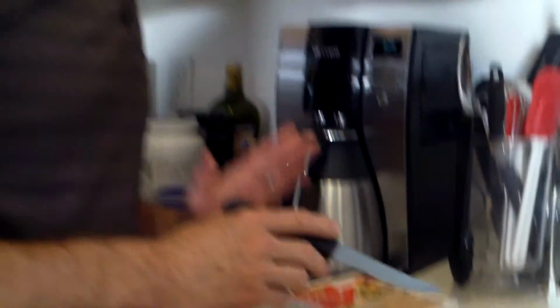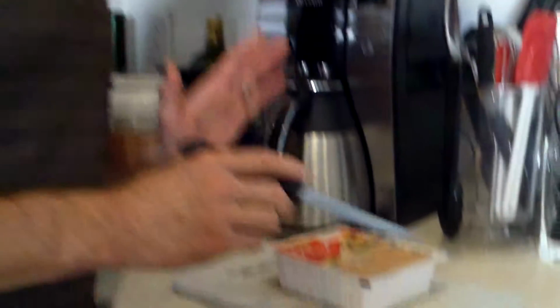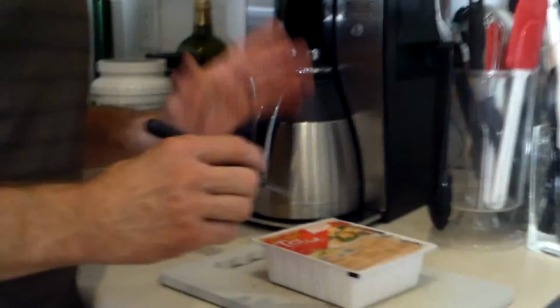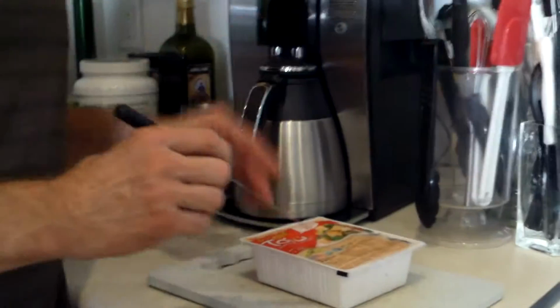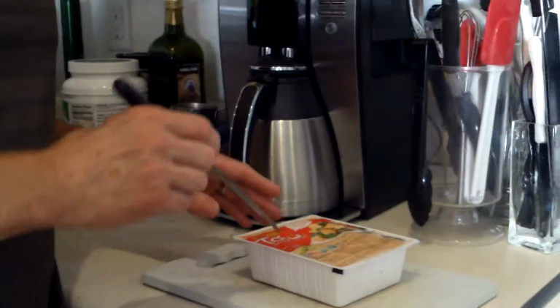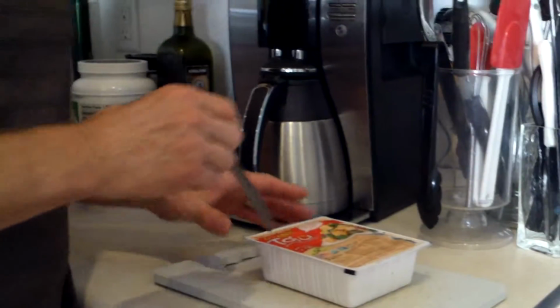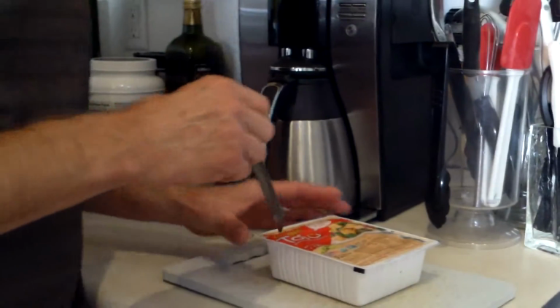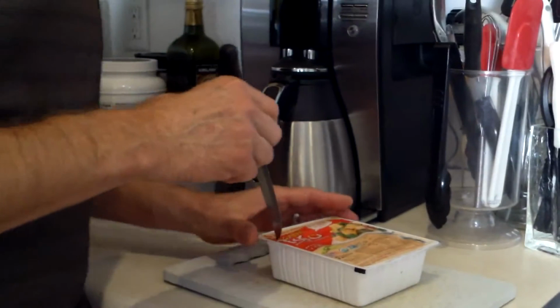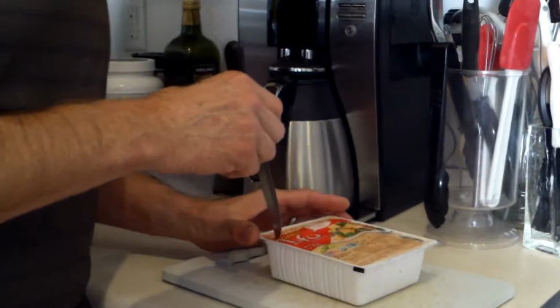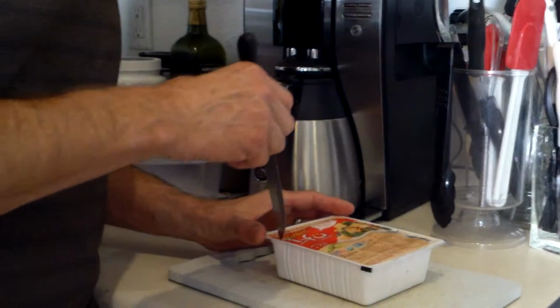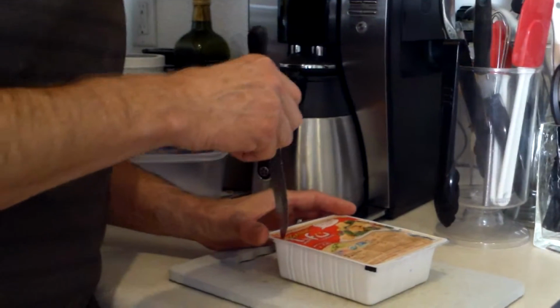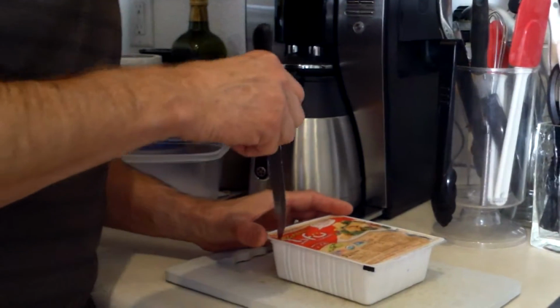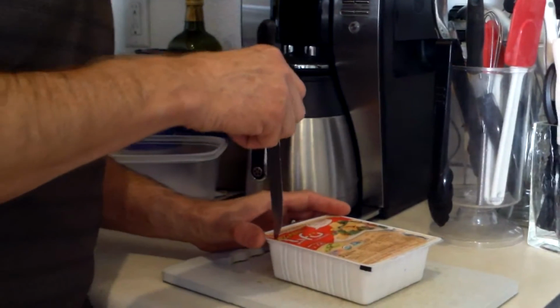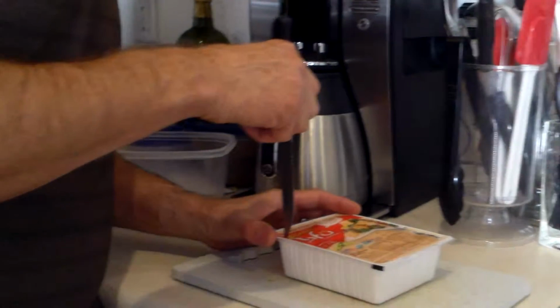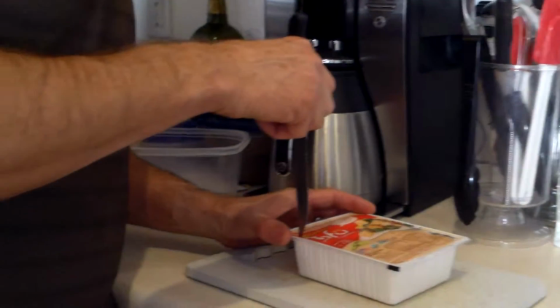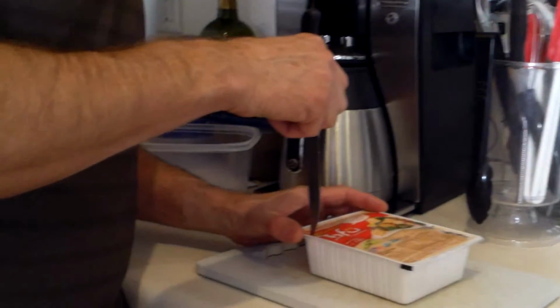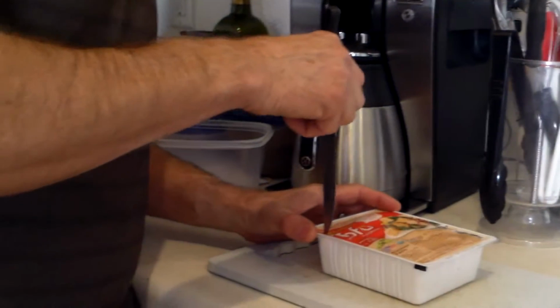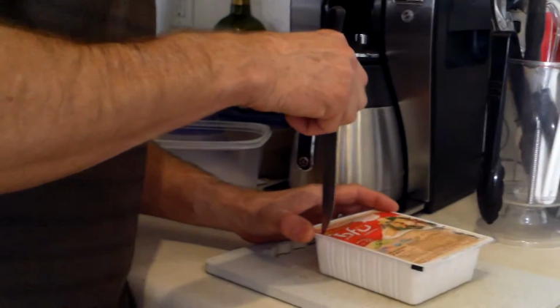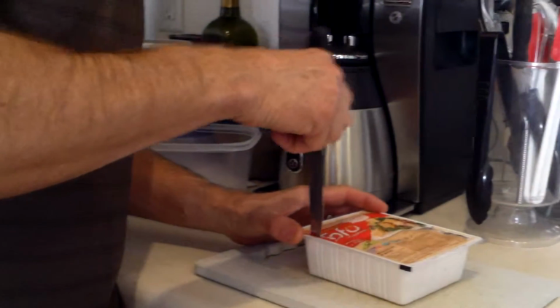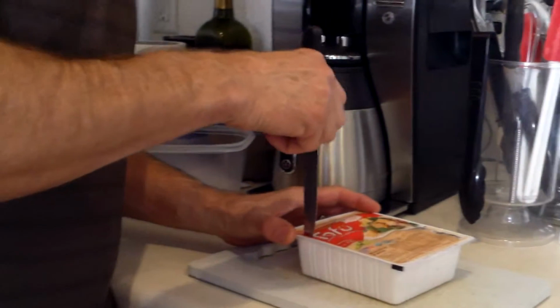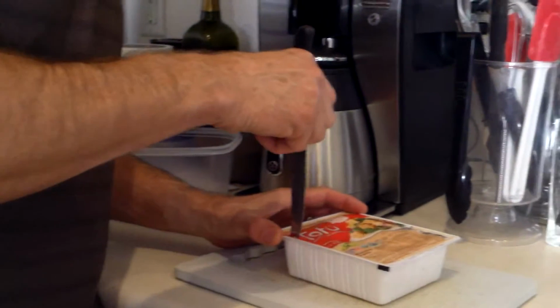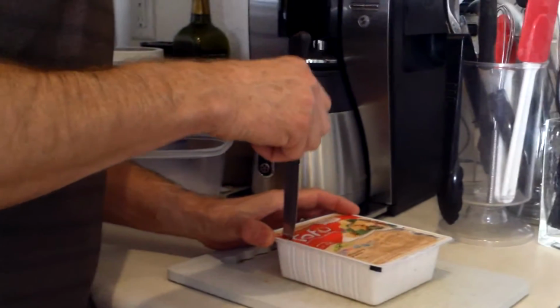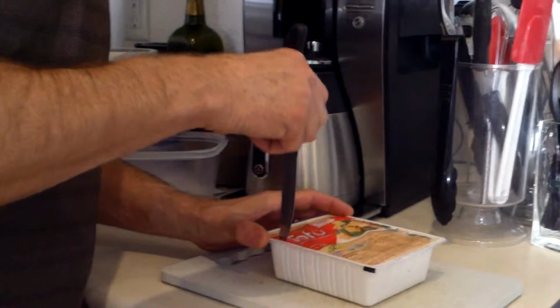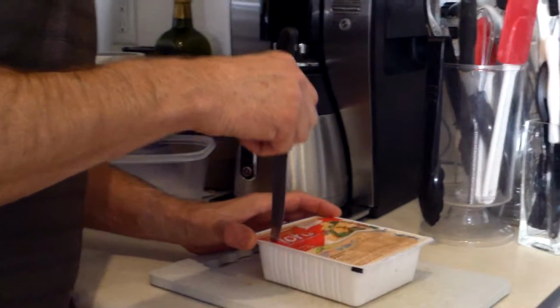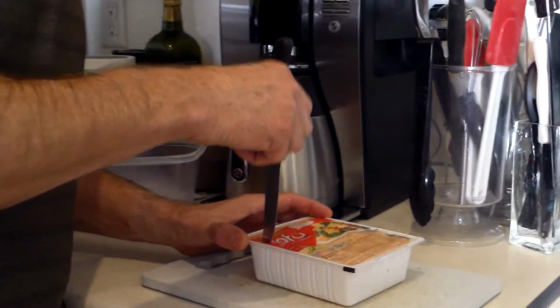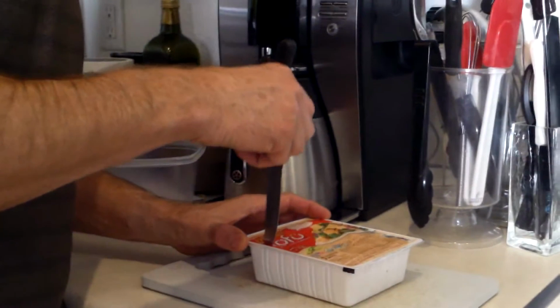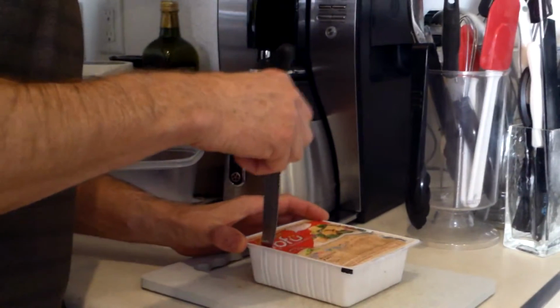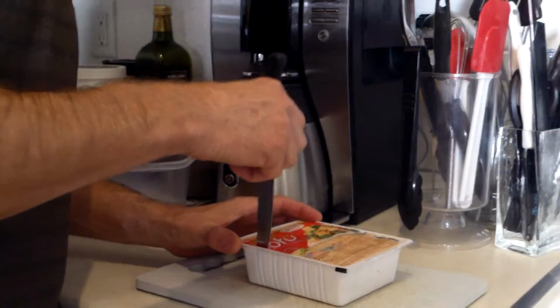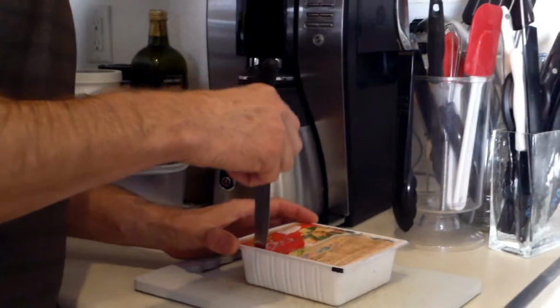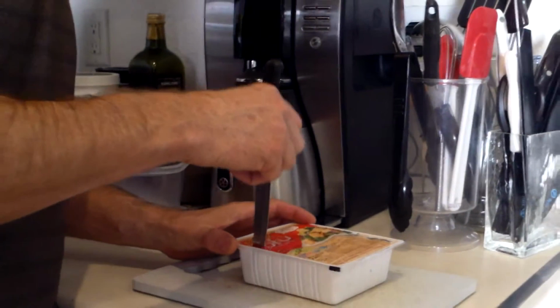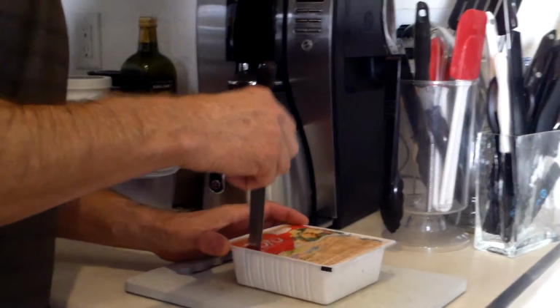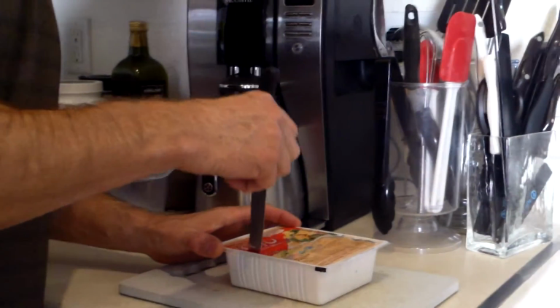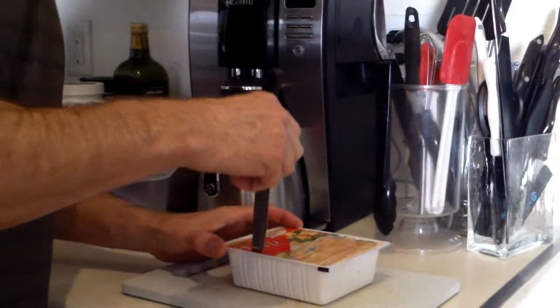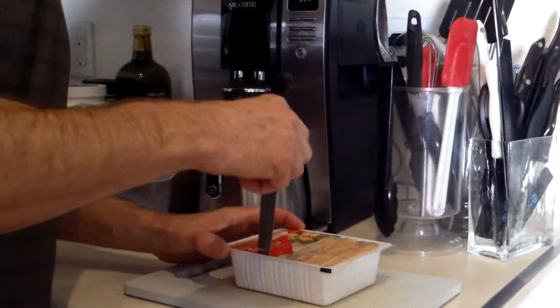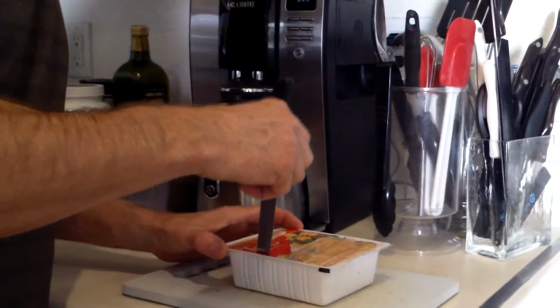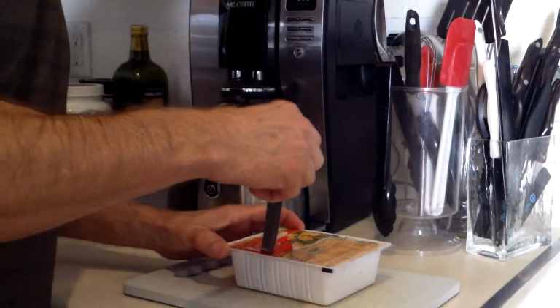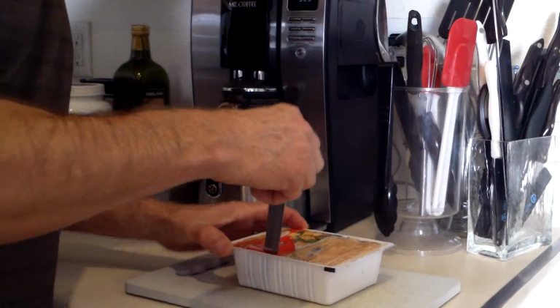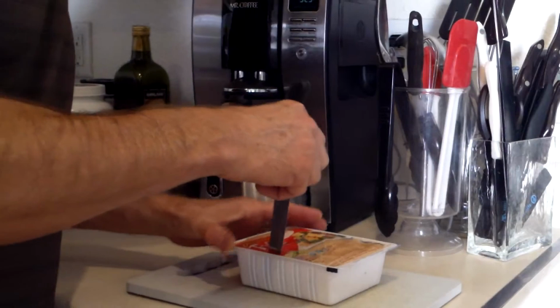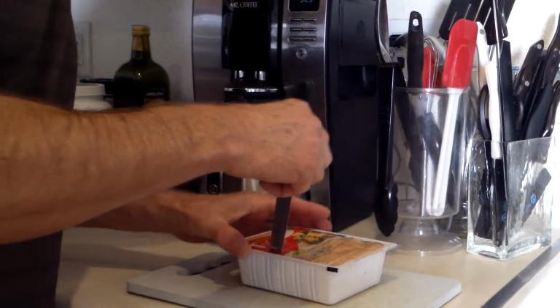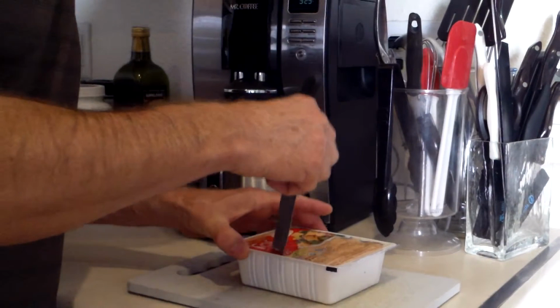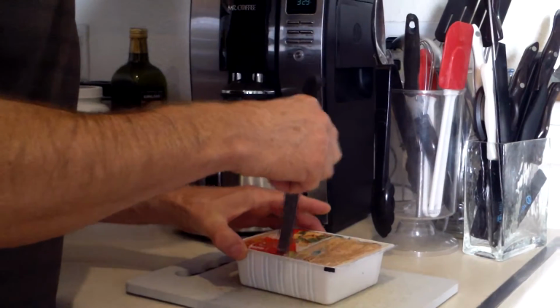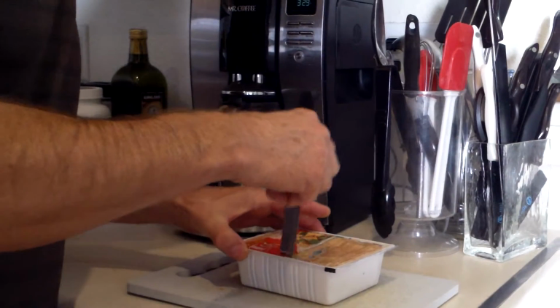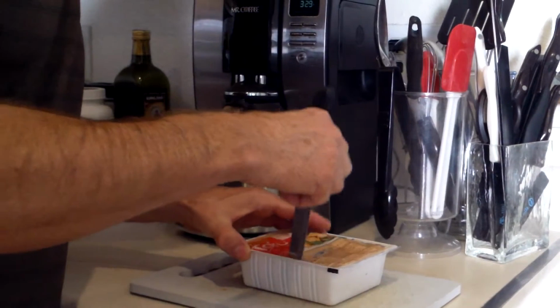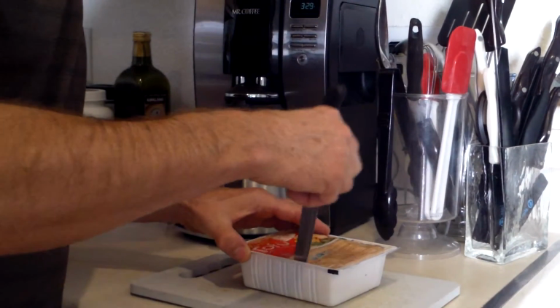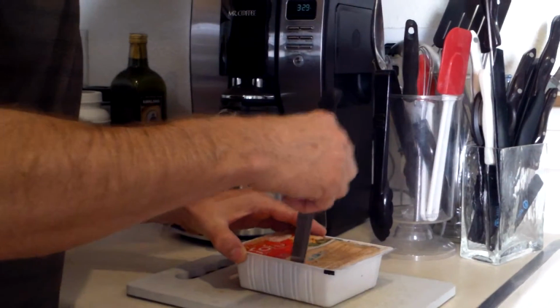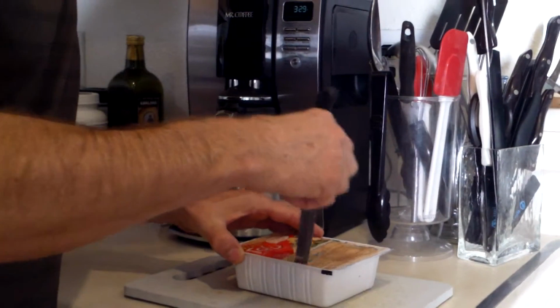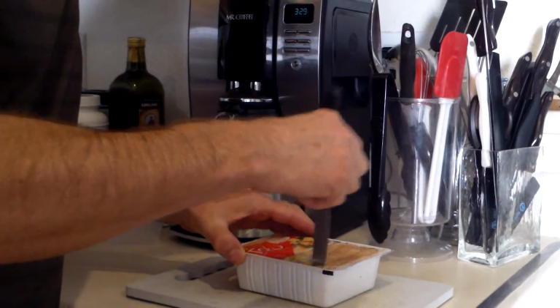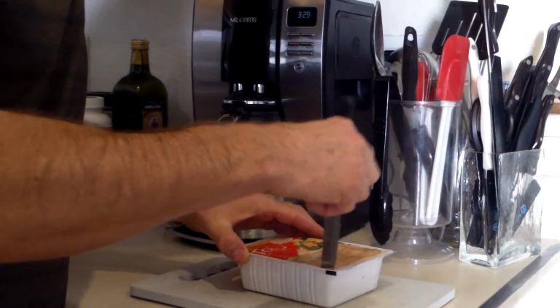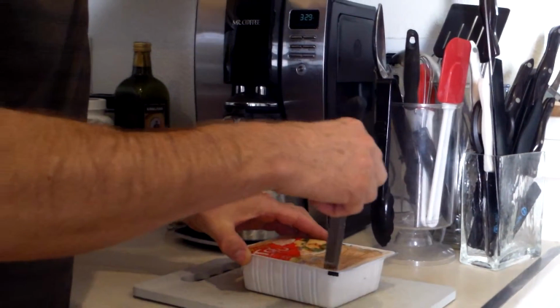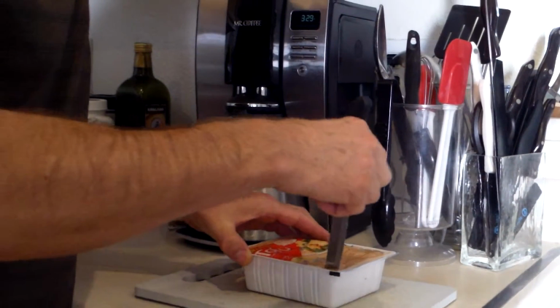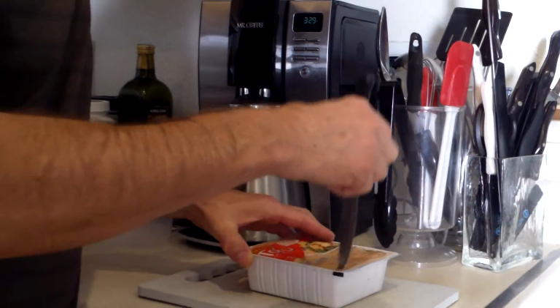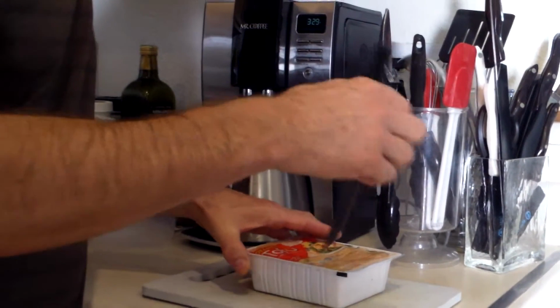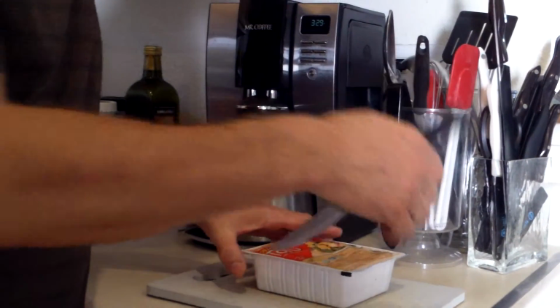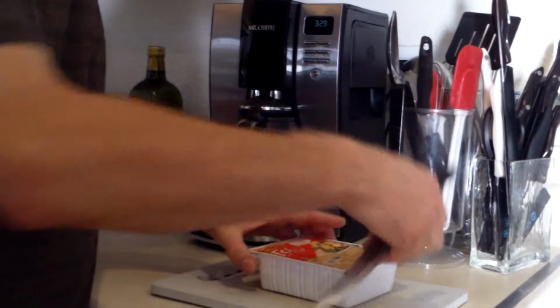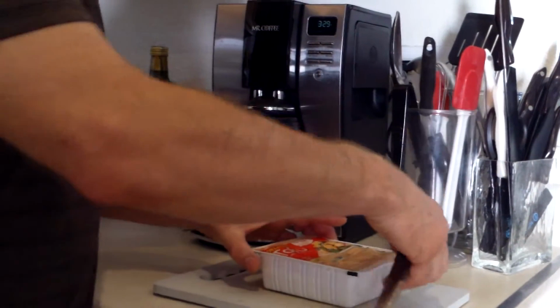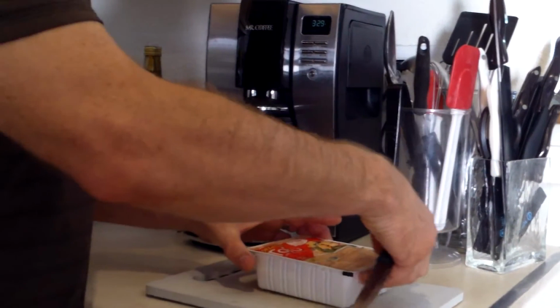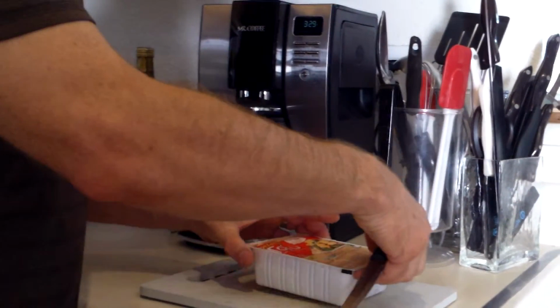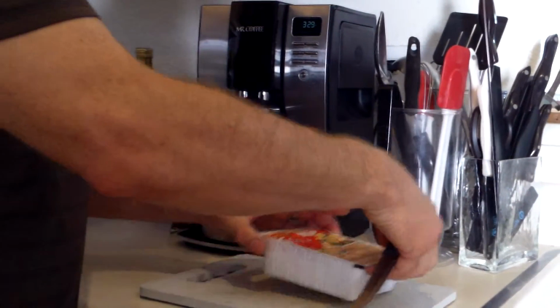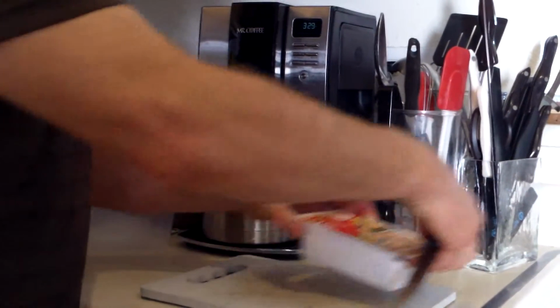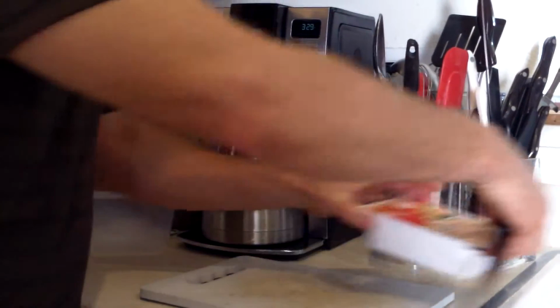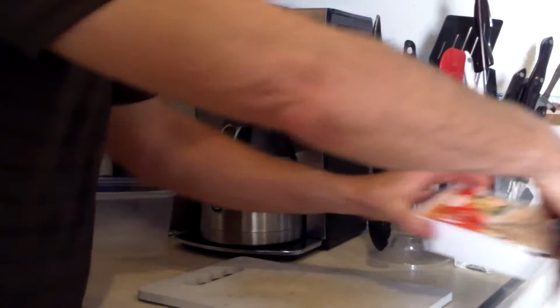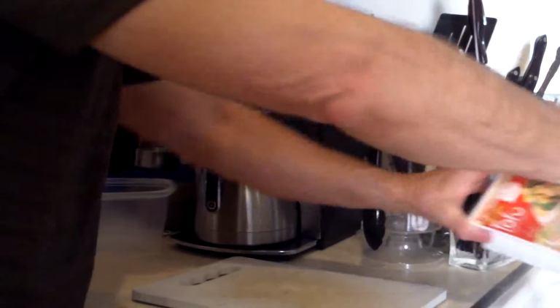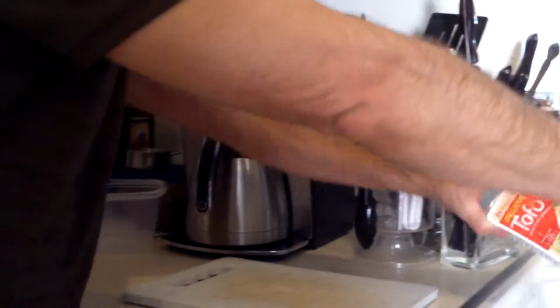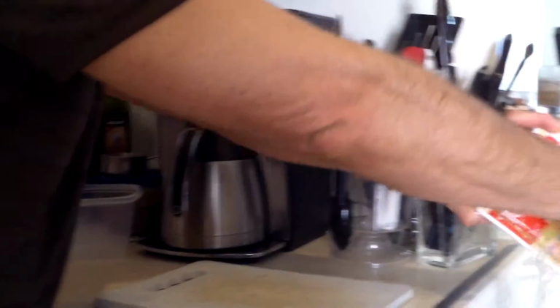So first of all, you want to take the packaging and be careful — it's full of water. You want to cut it away and kind of drain it in the sink.